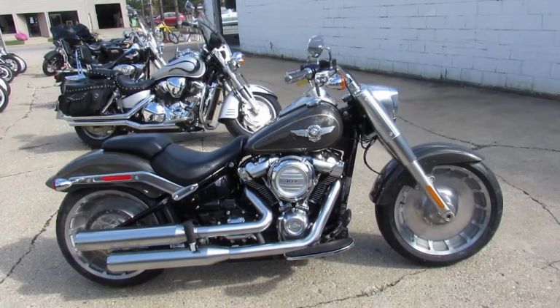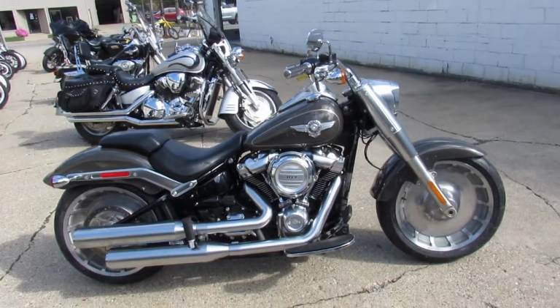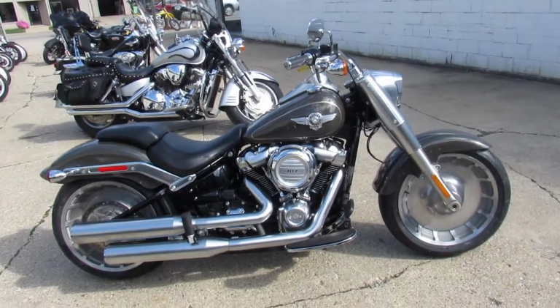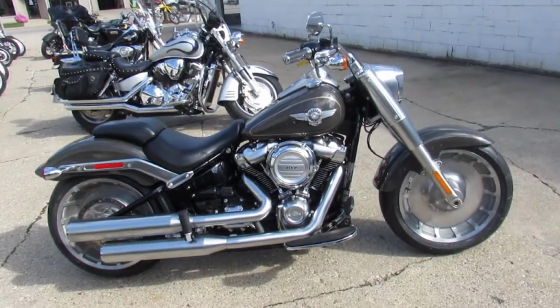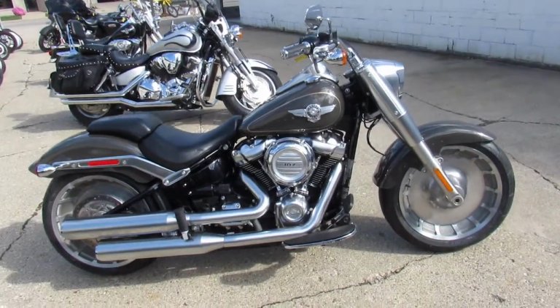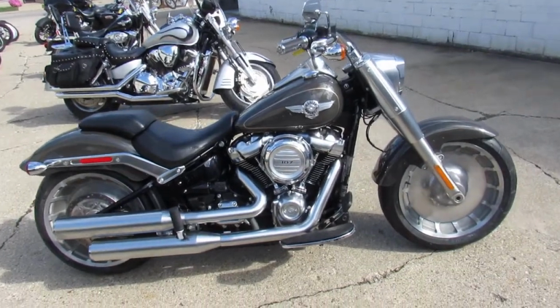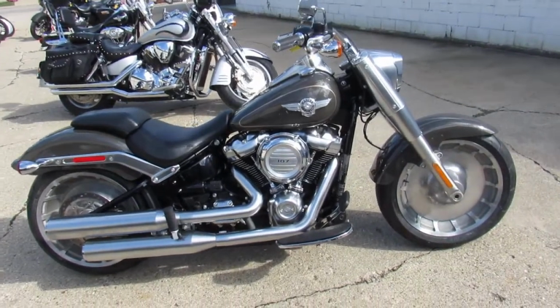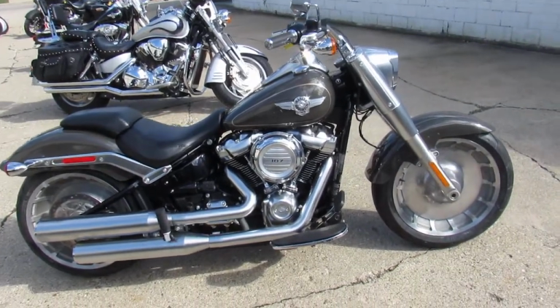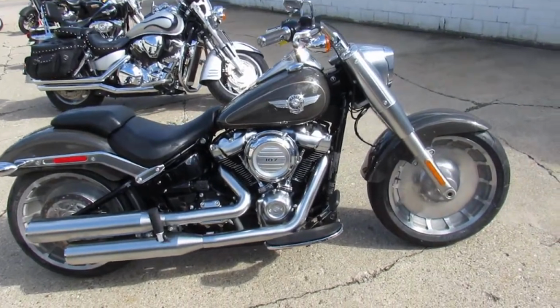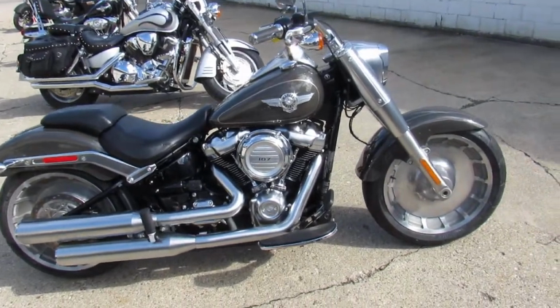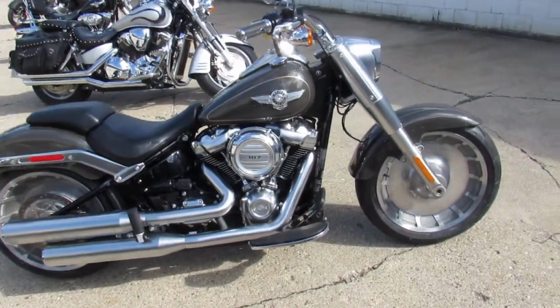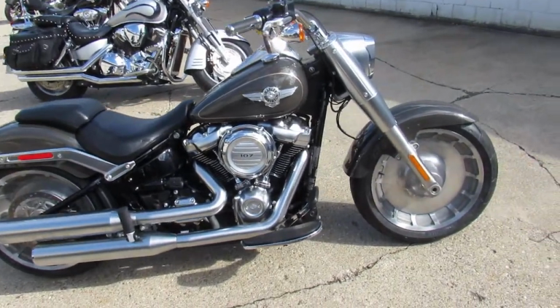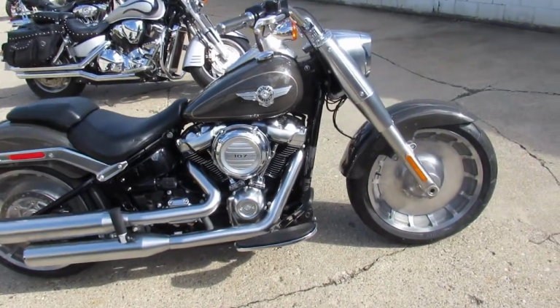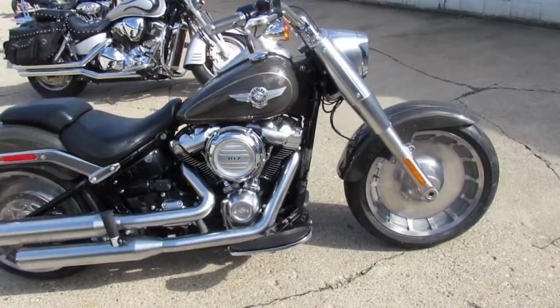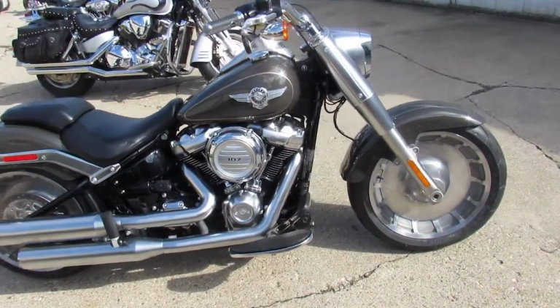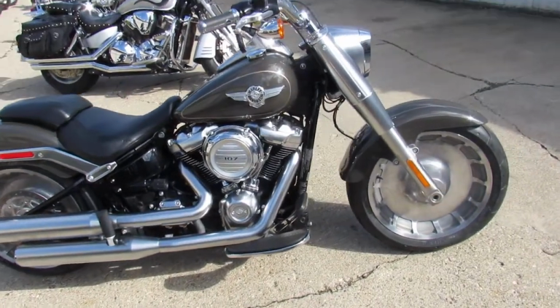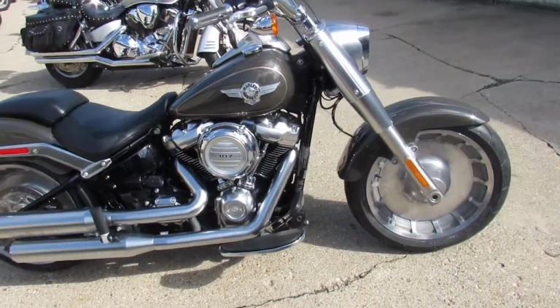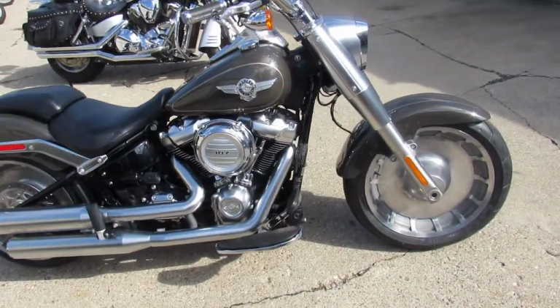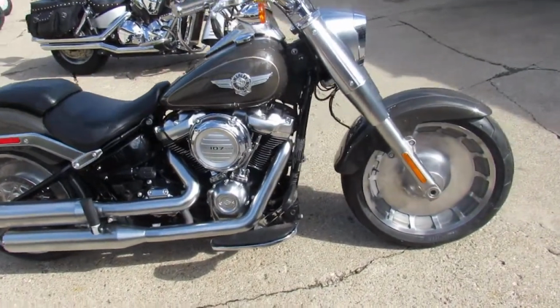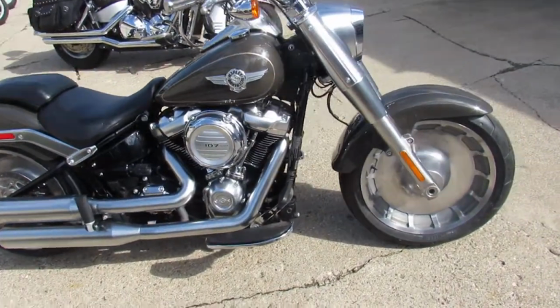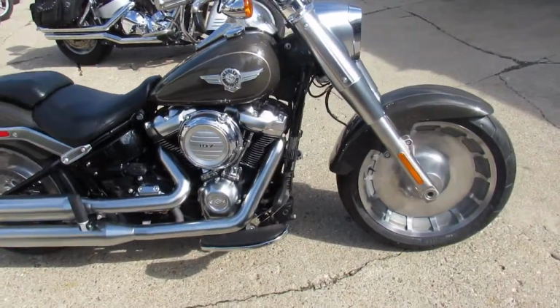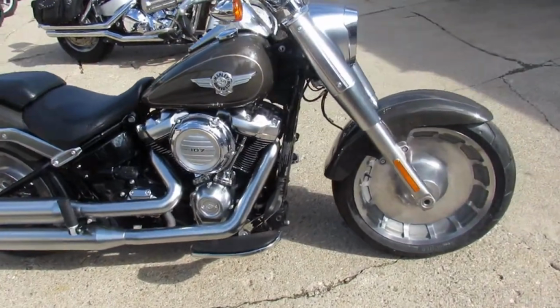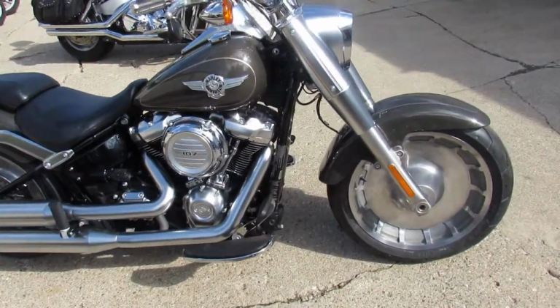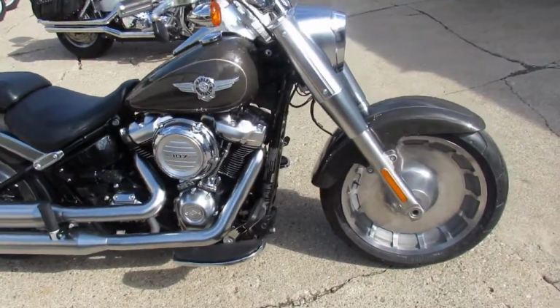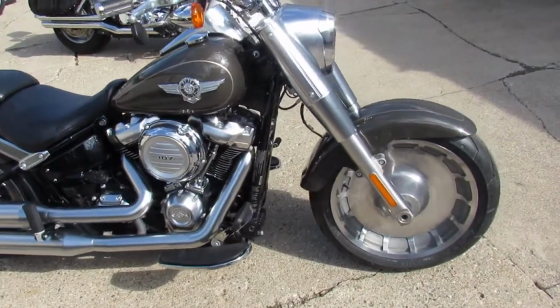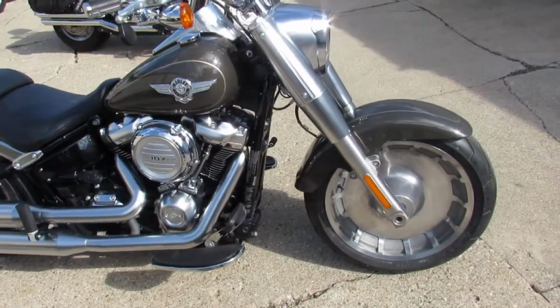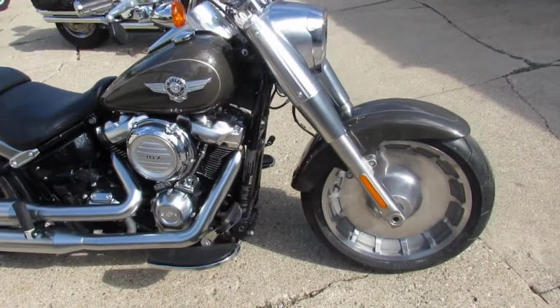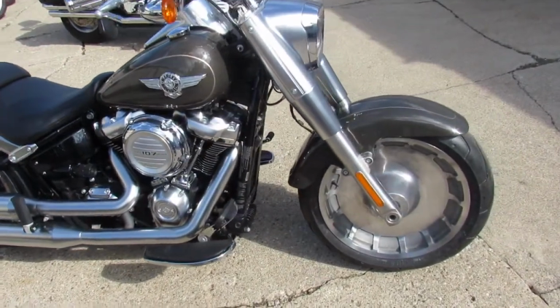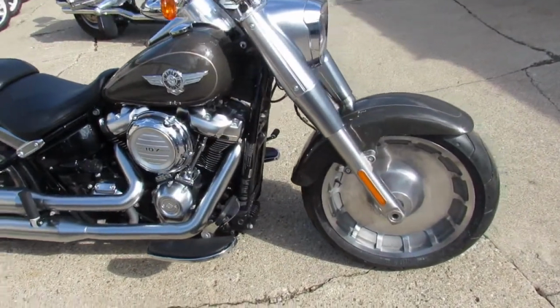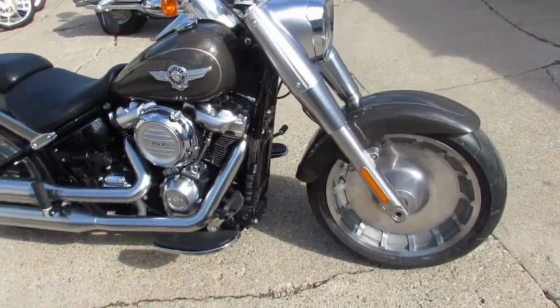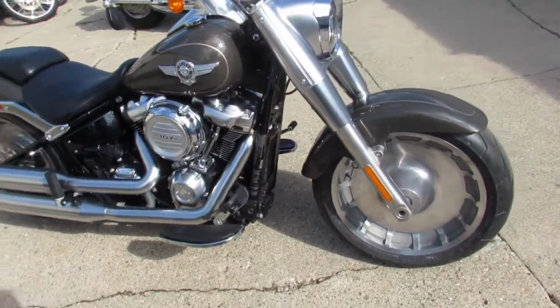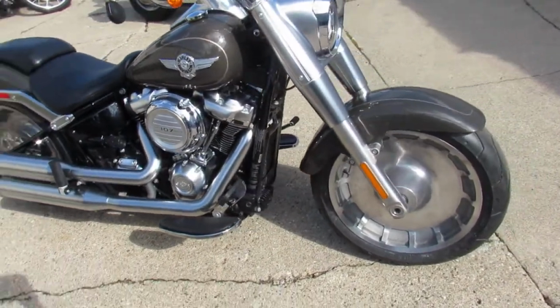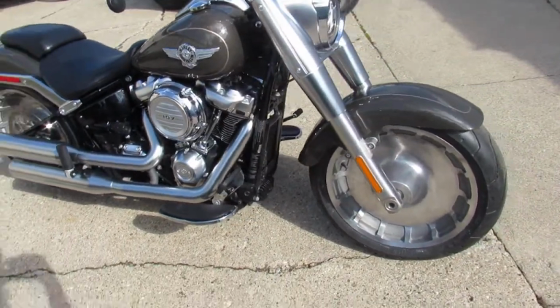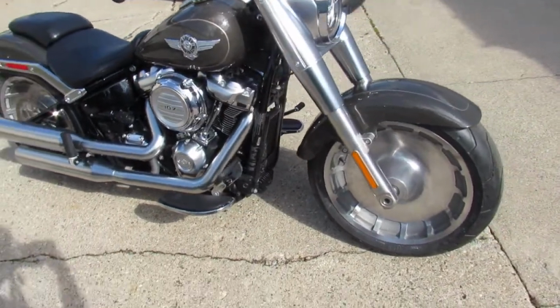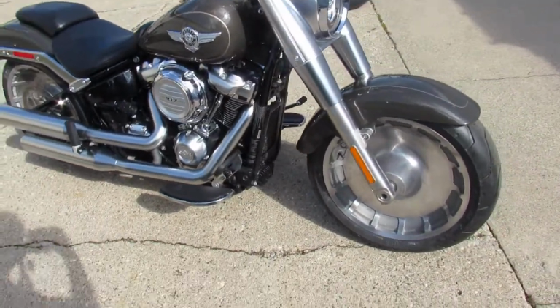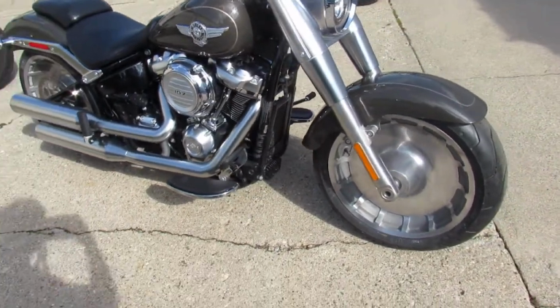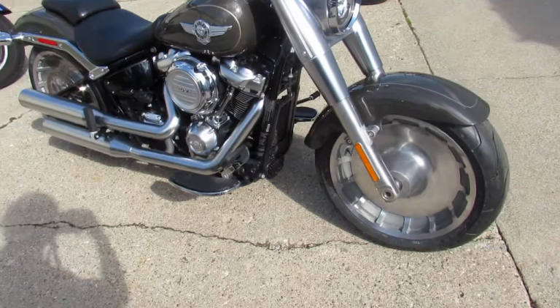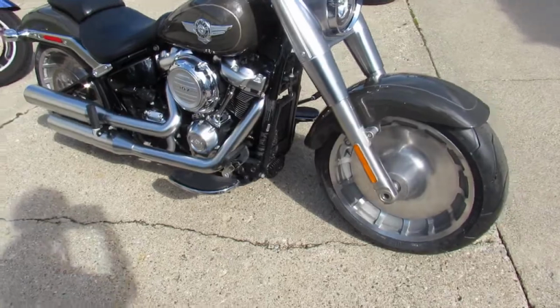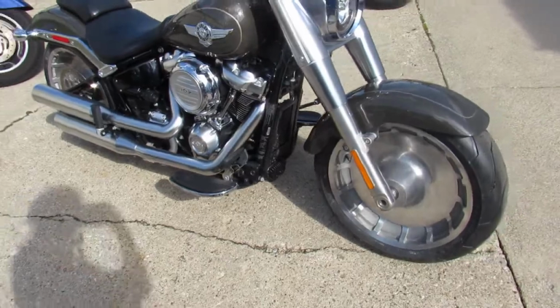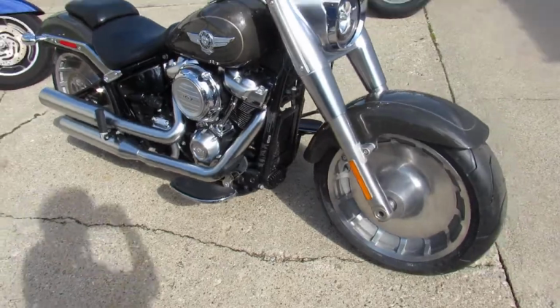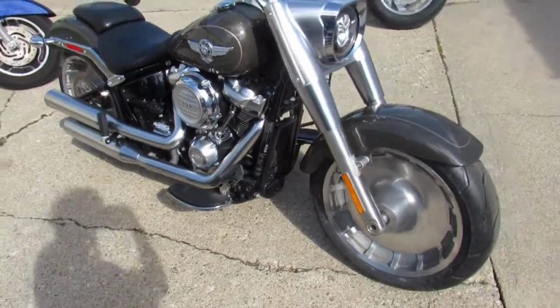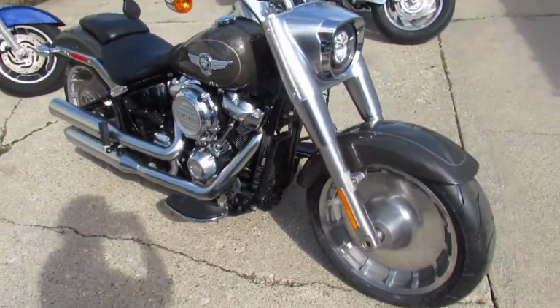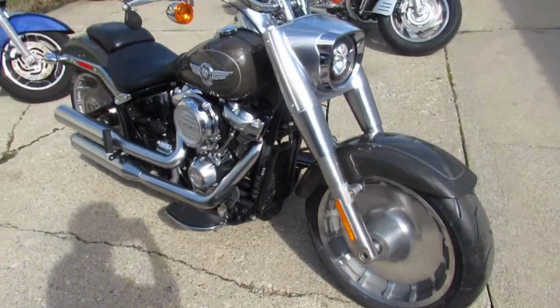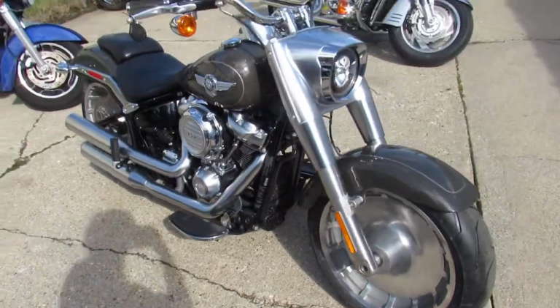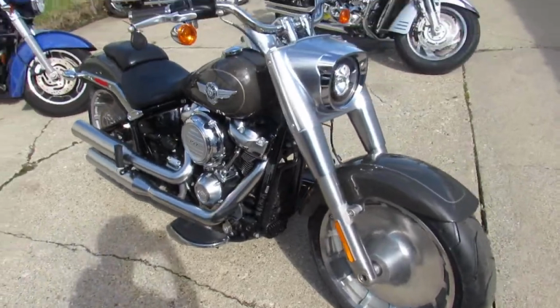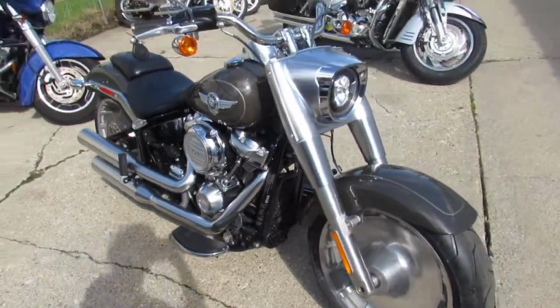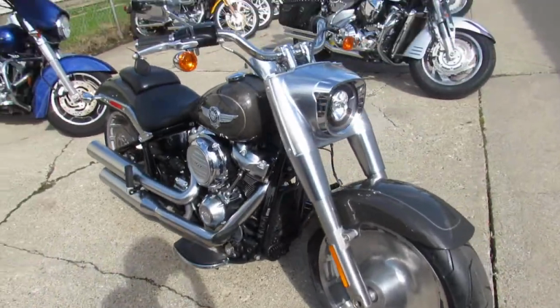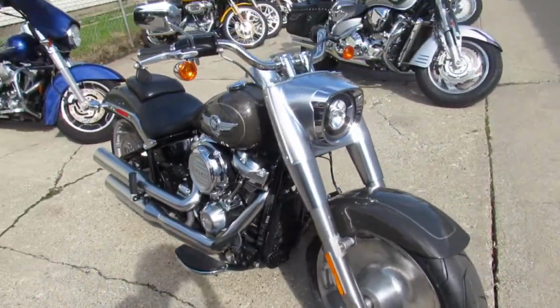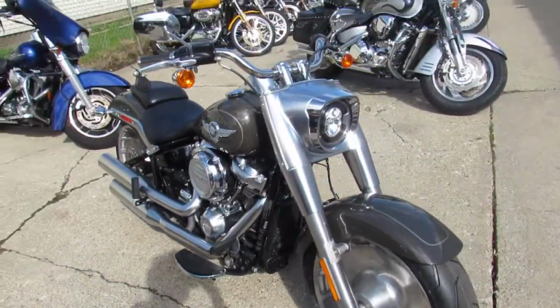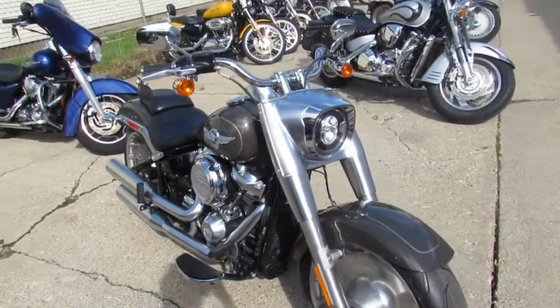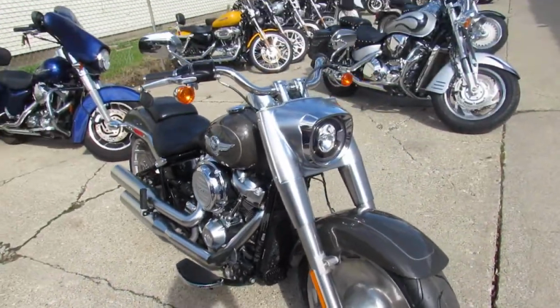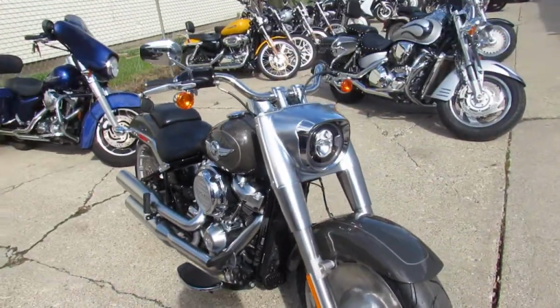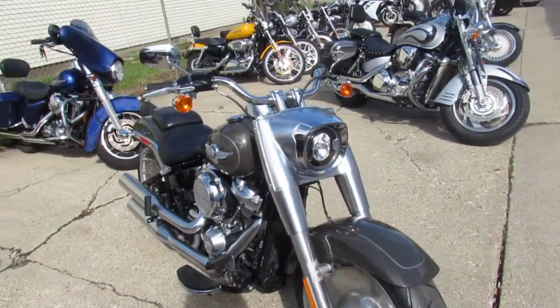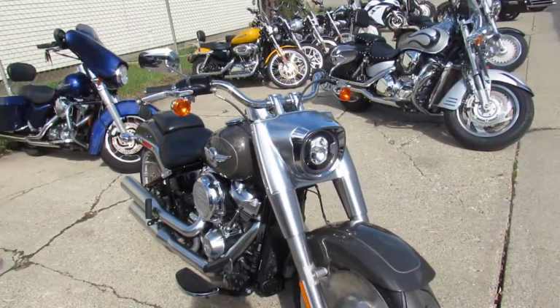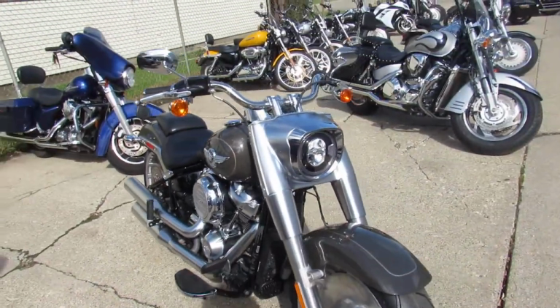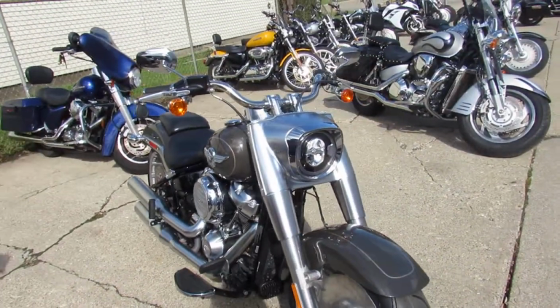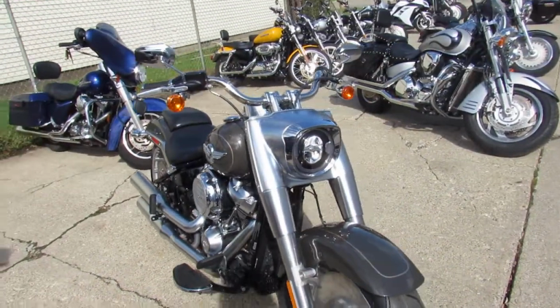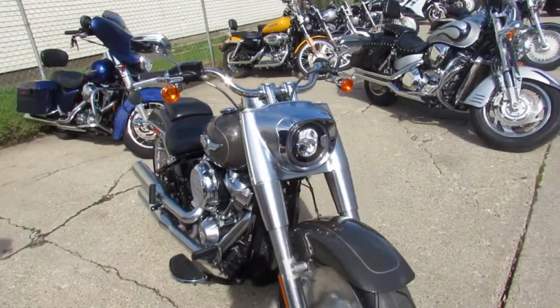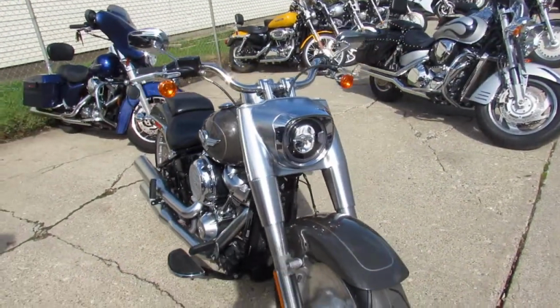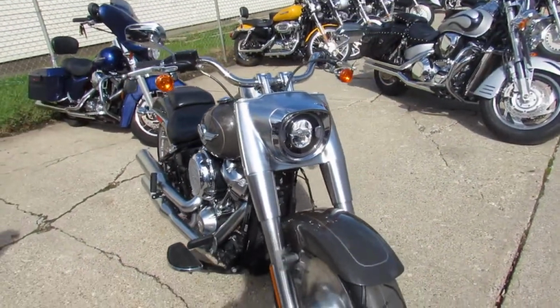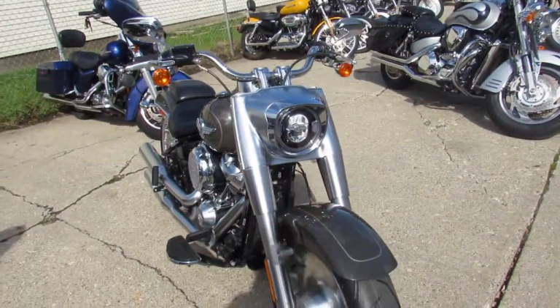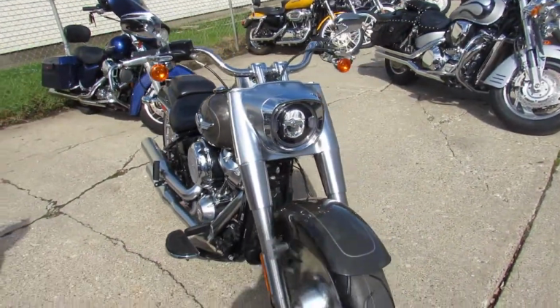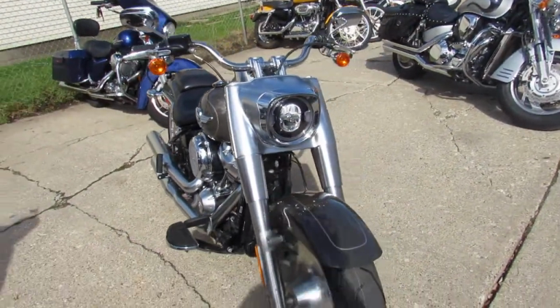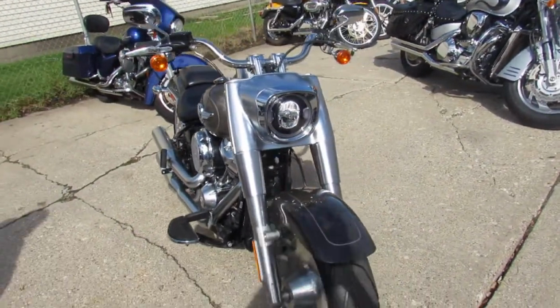Hey guys, it's Approval Powersports here doing some videos on the used Harleys we just got in. We were bringing them in by the semi-loads this time of year.